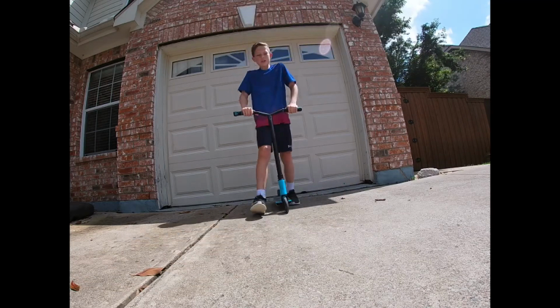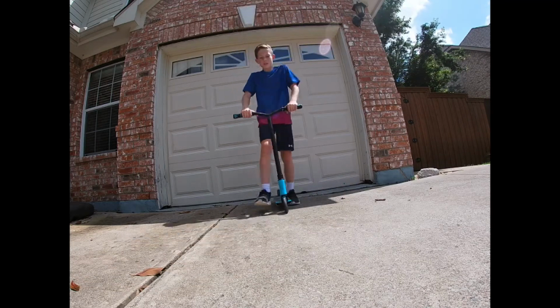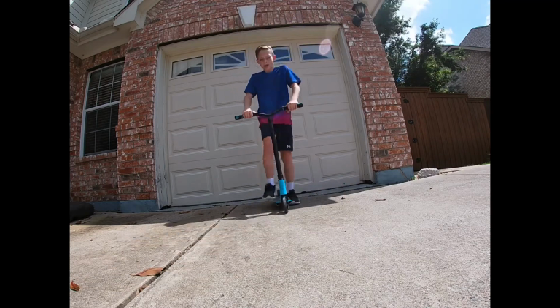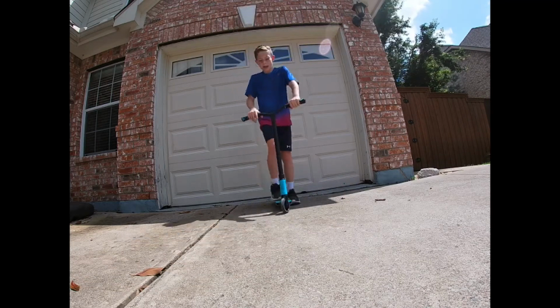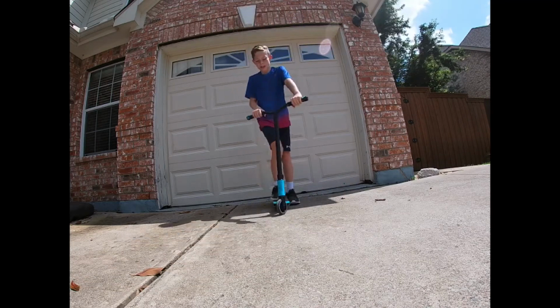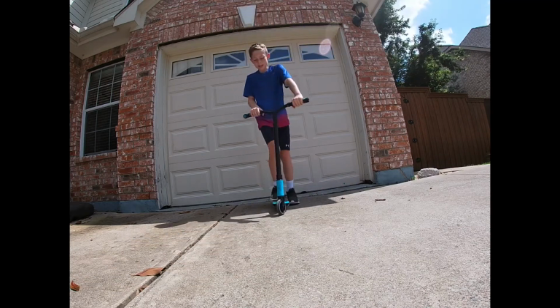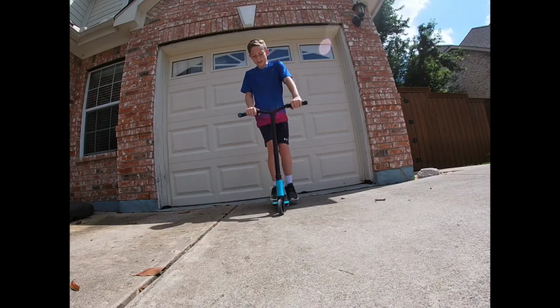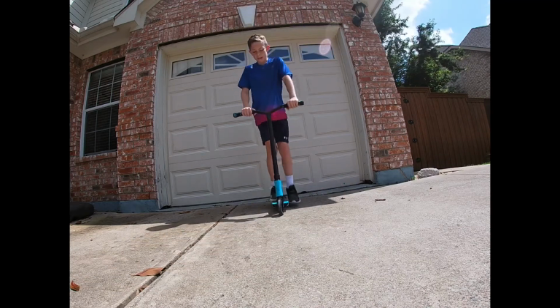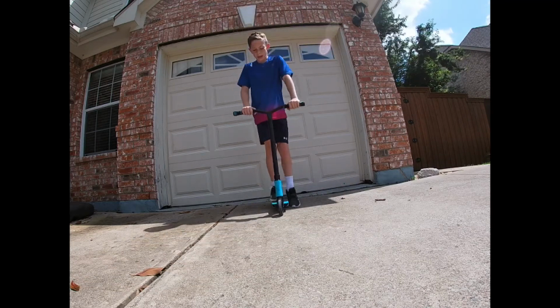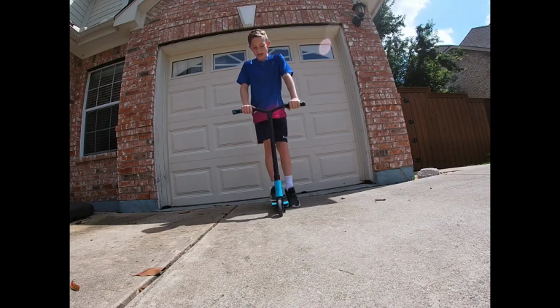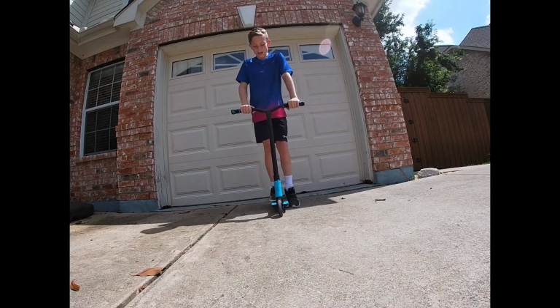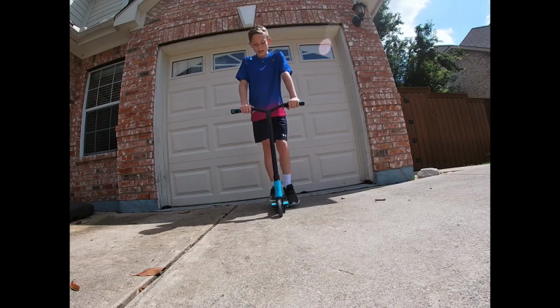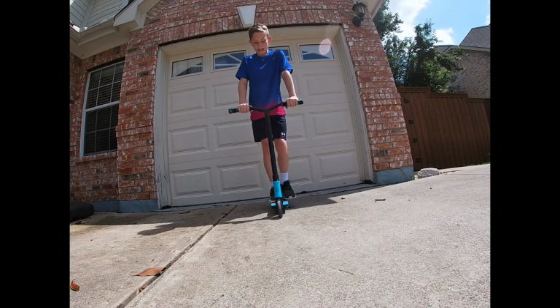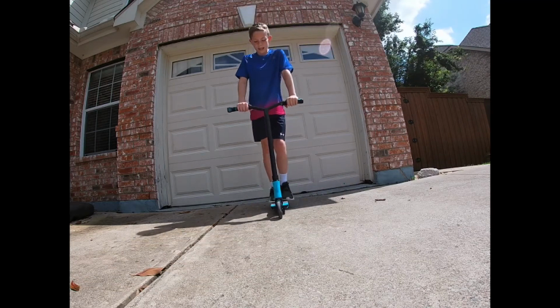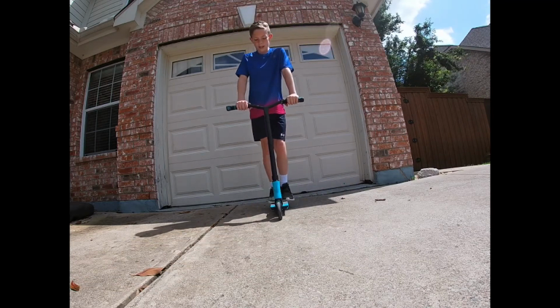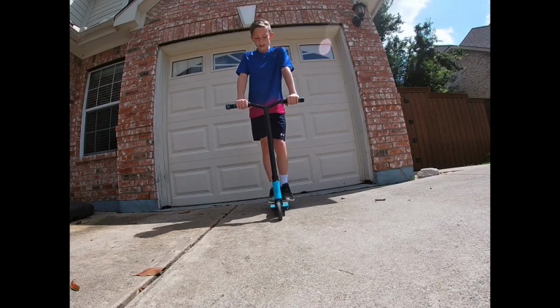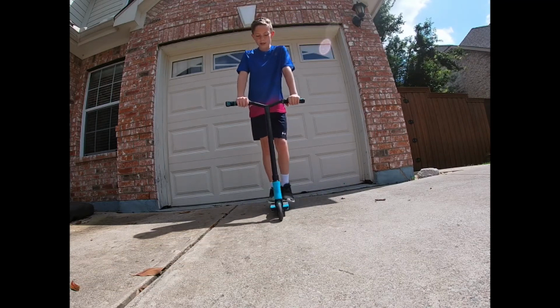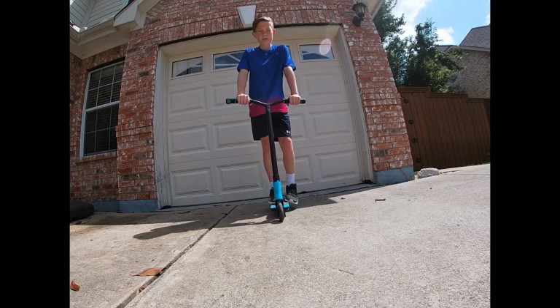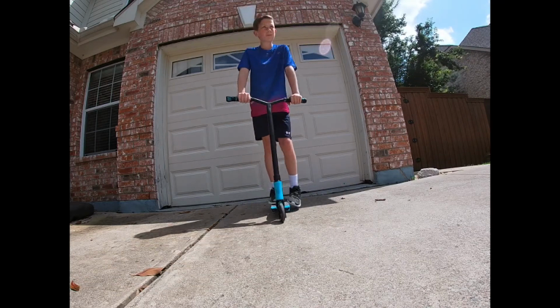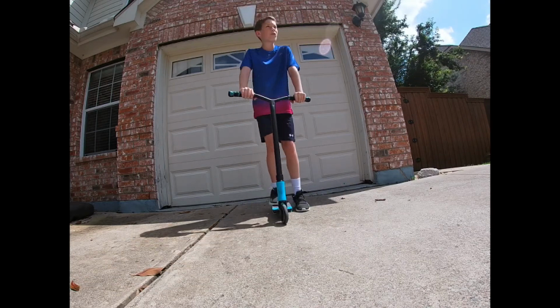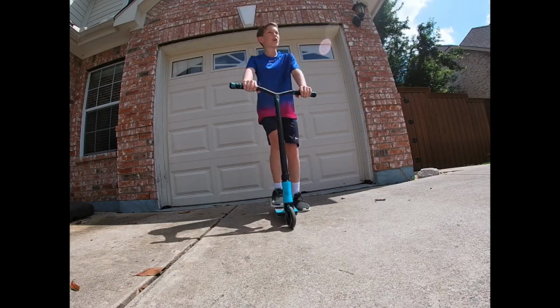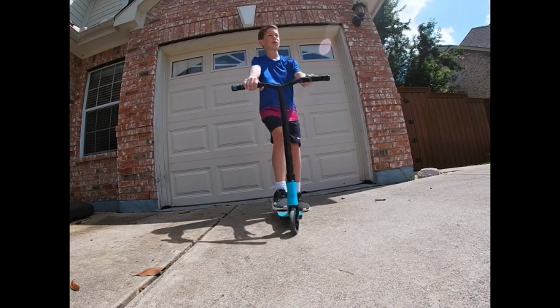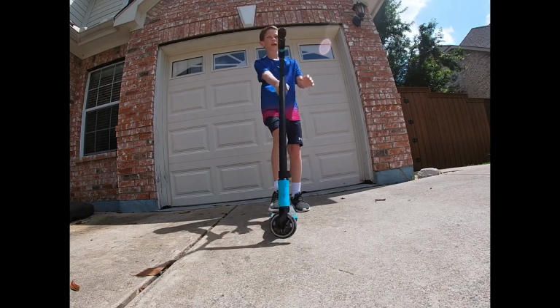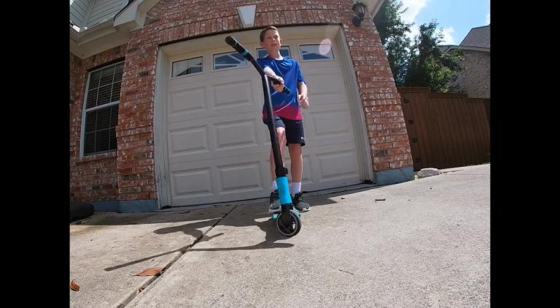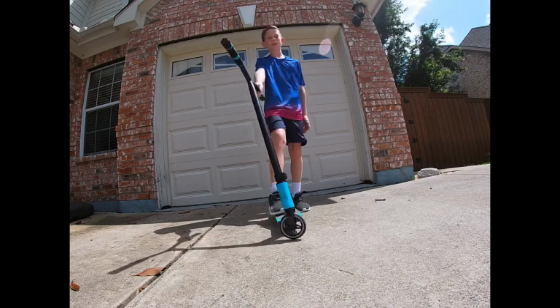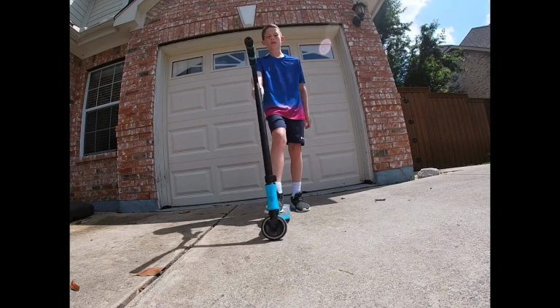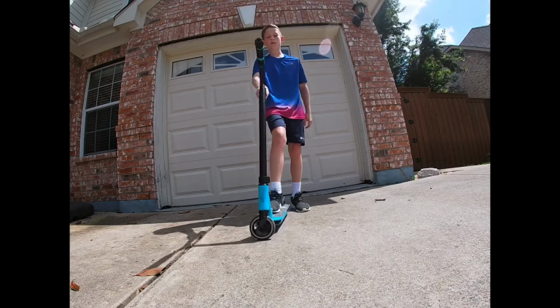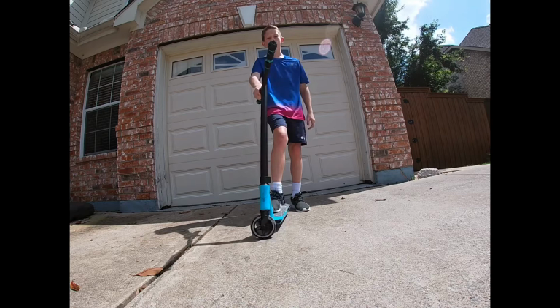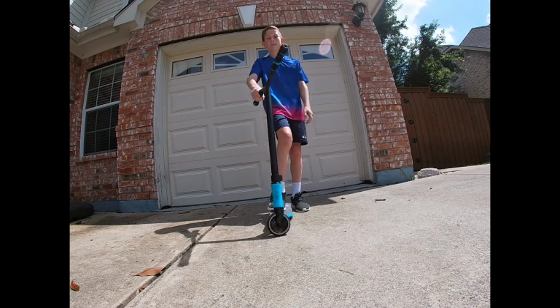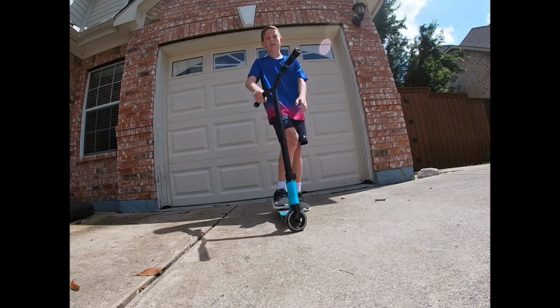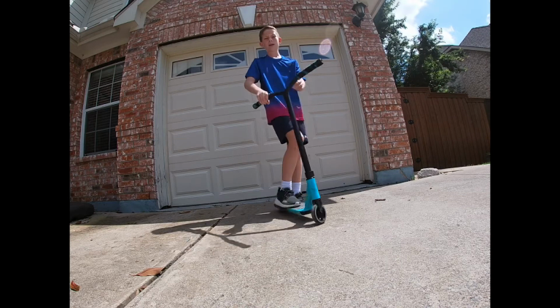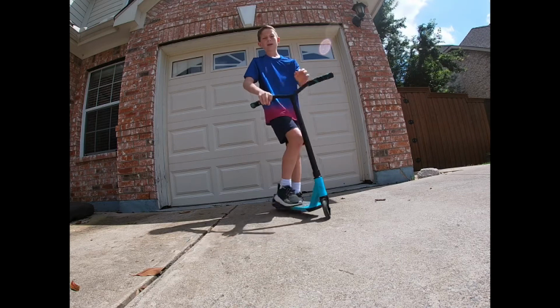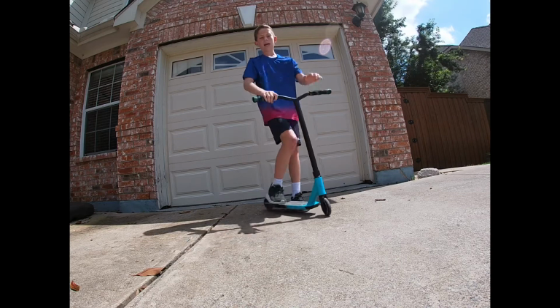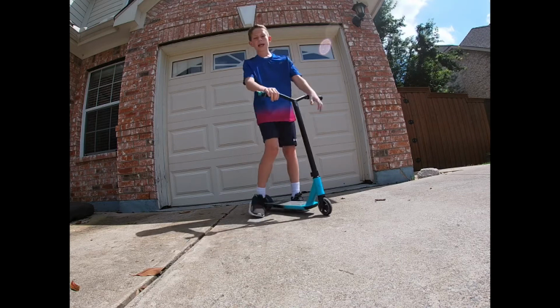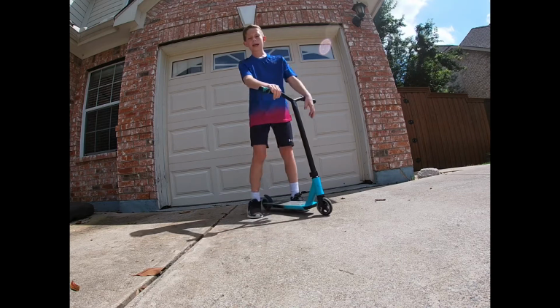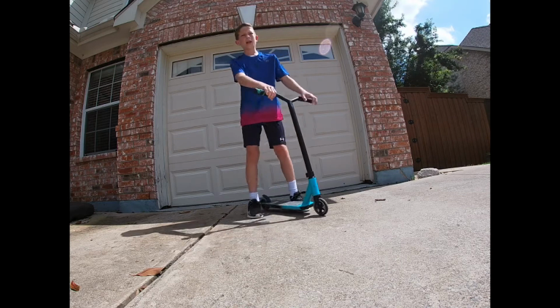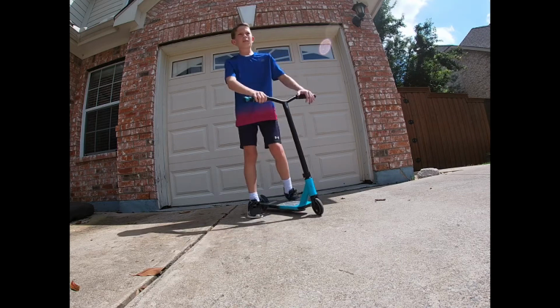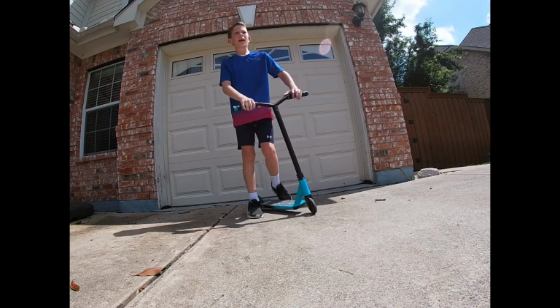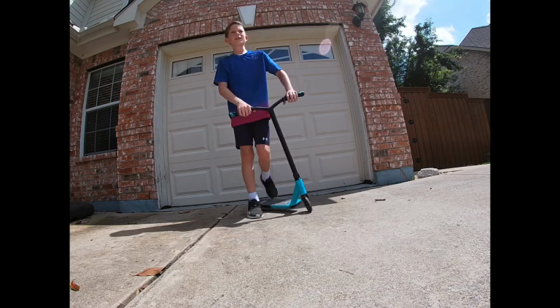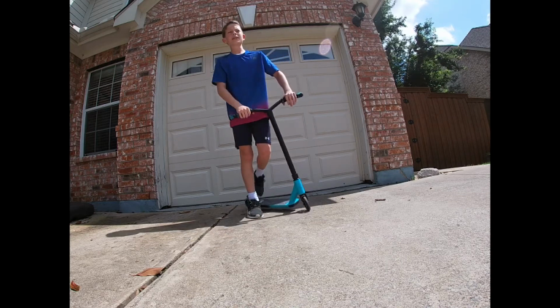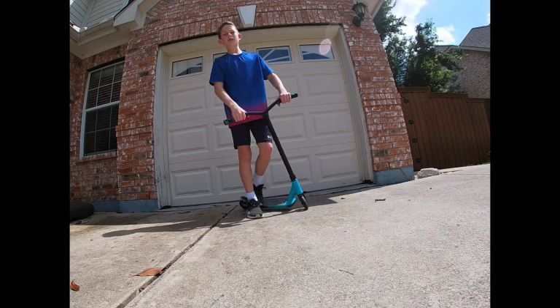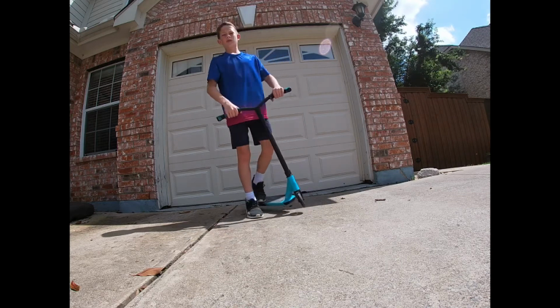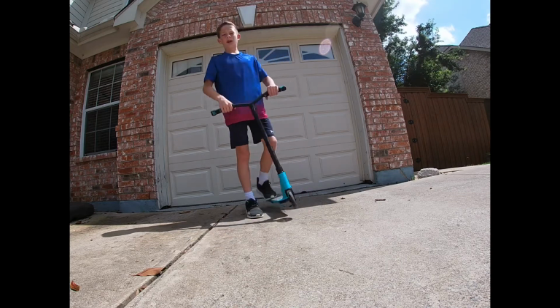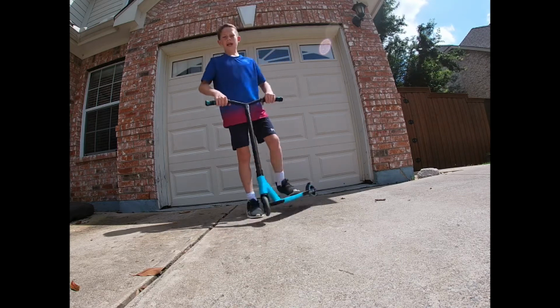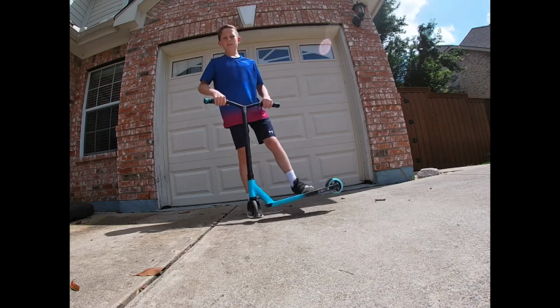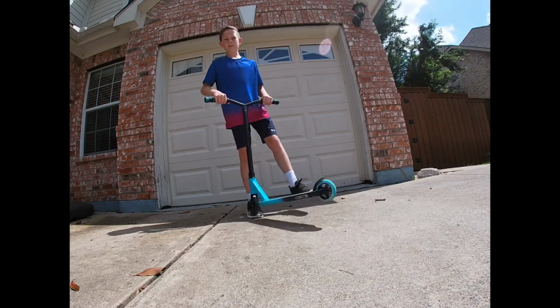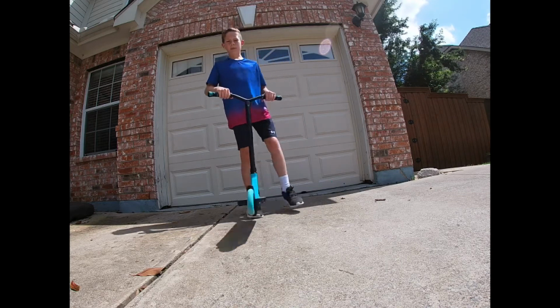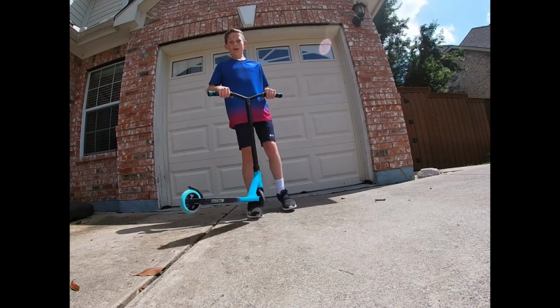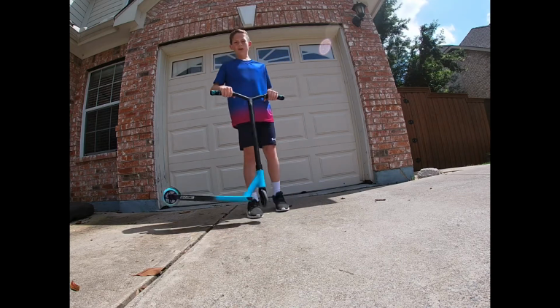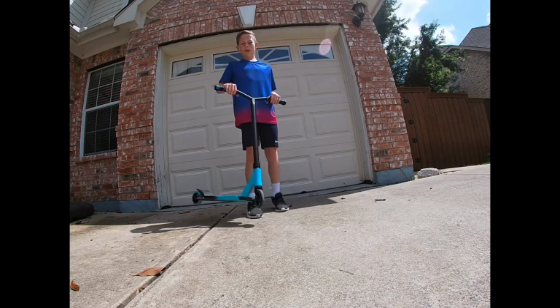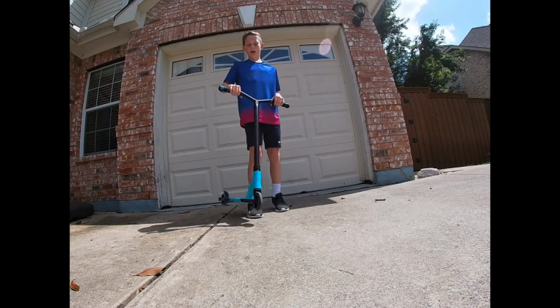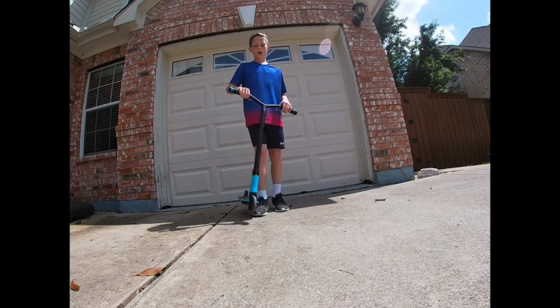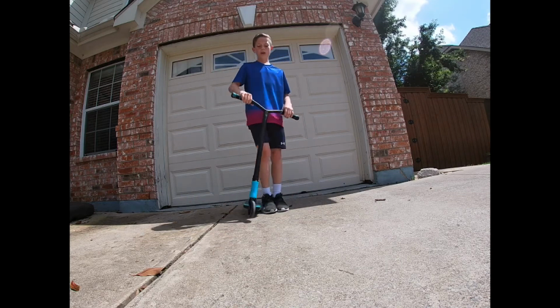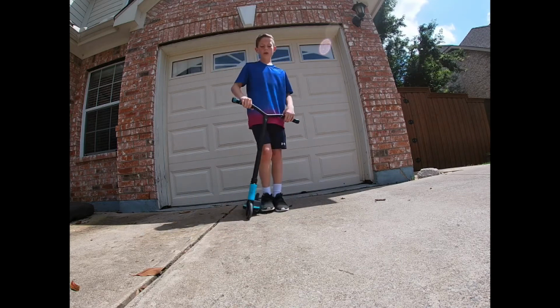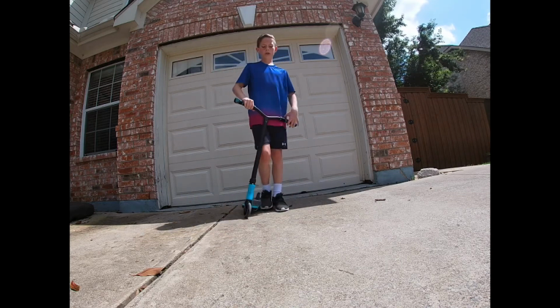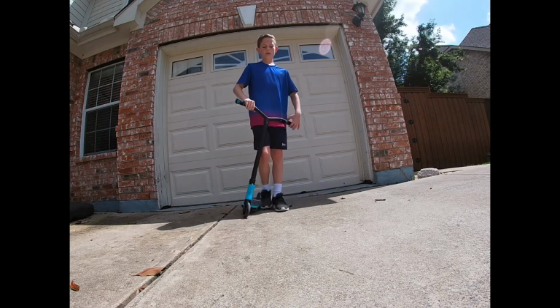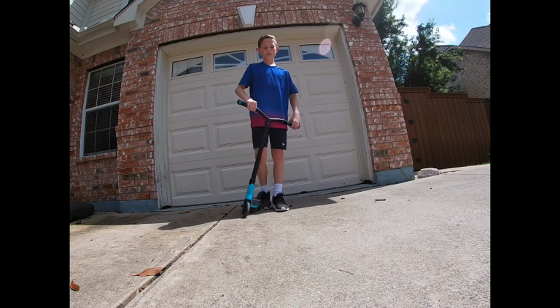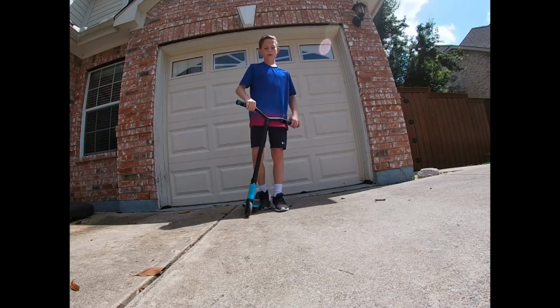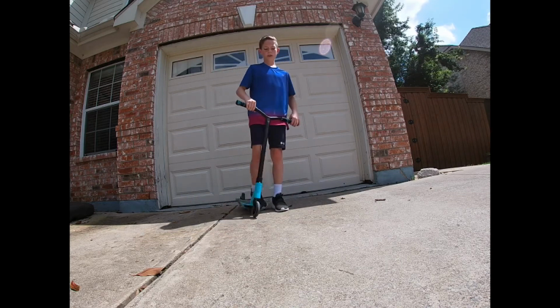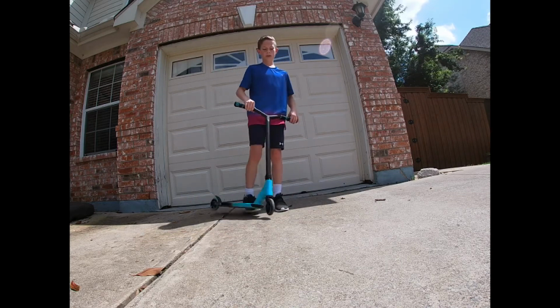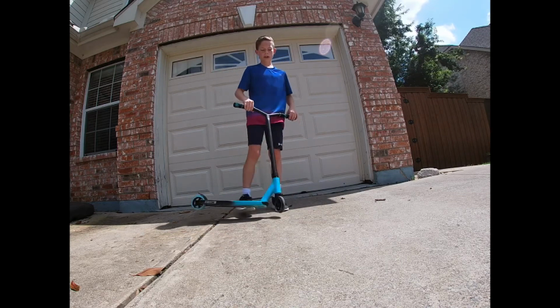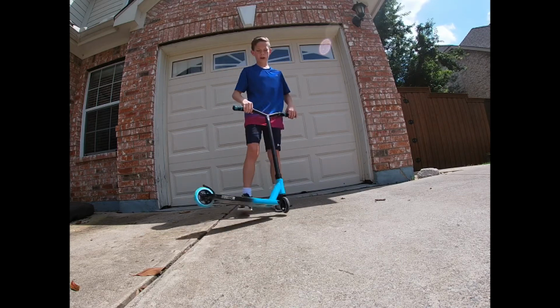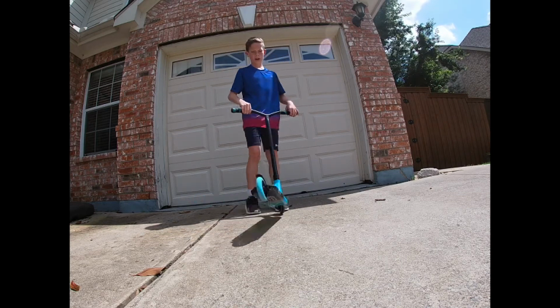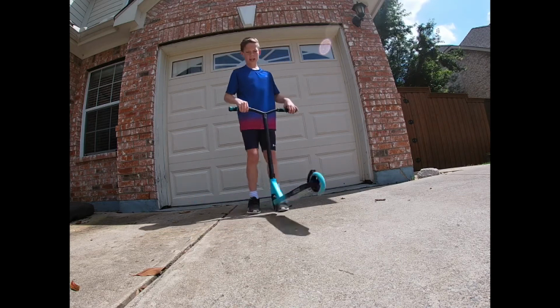Just practice it flat like this before you practice it on a ramp. And practice it in the grass before you do it on concrete, just so you don't get hurt.